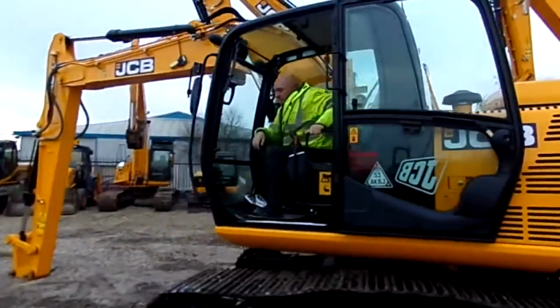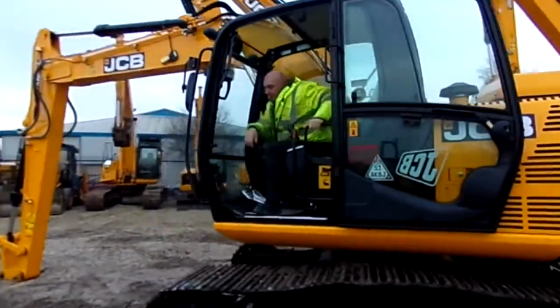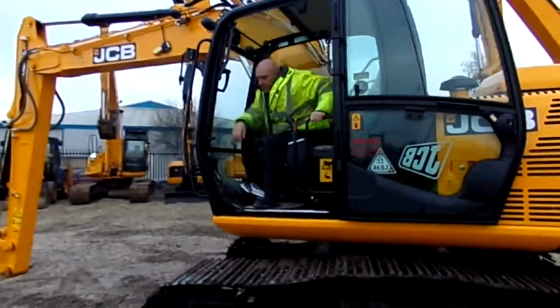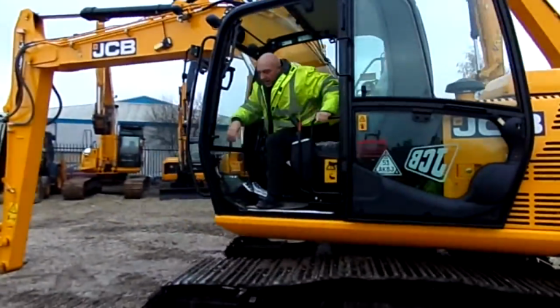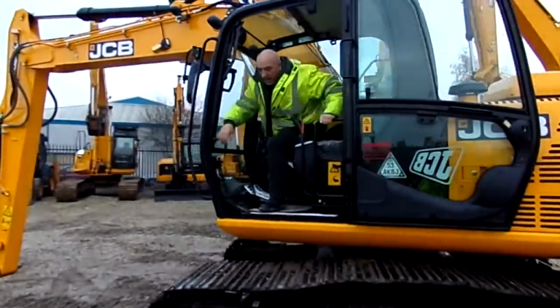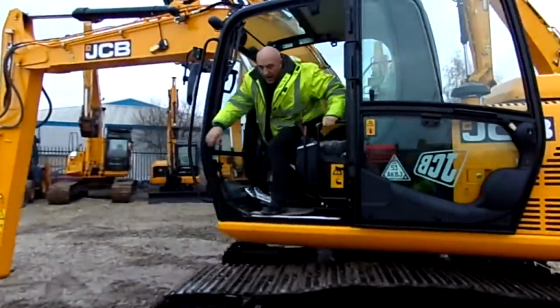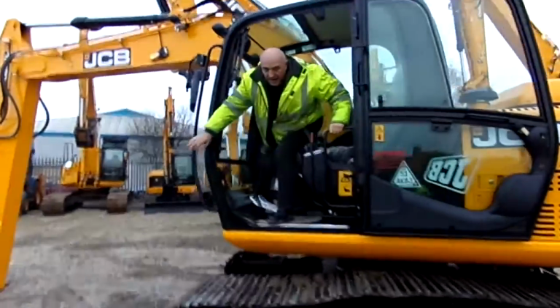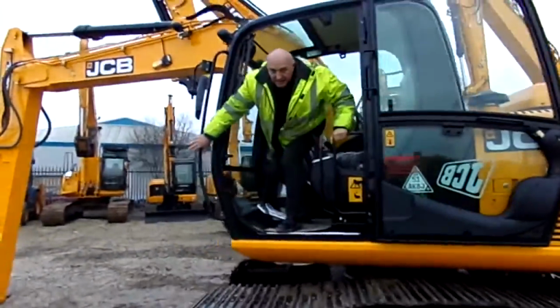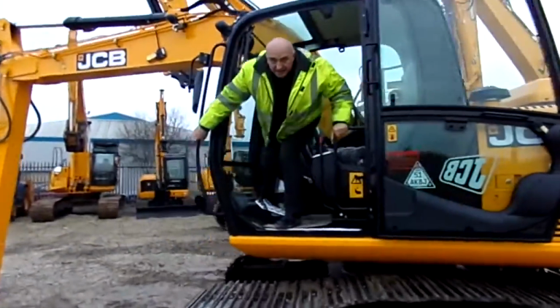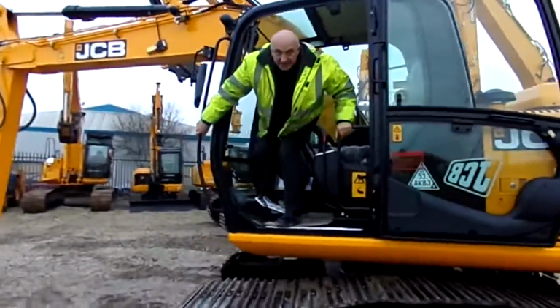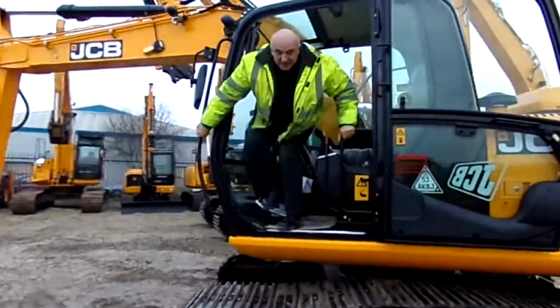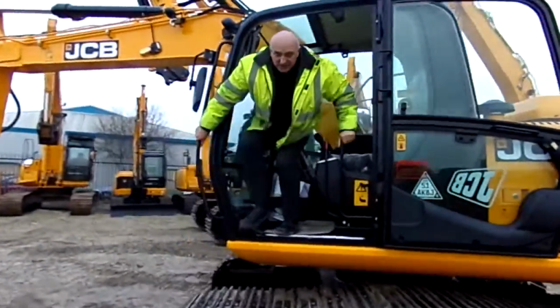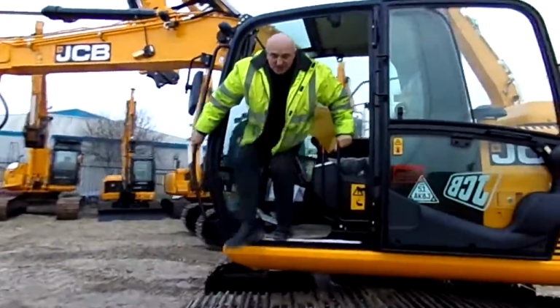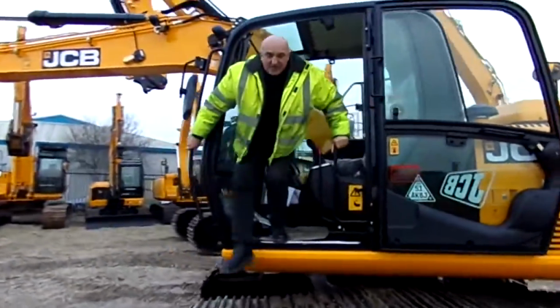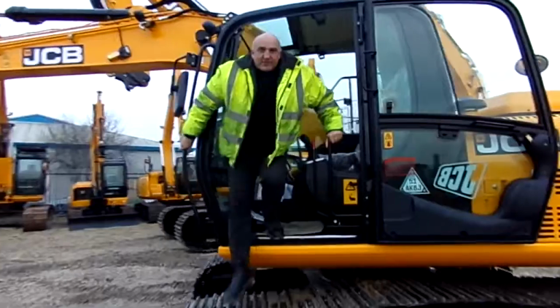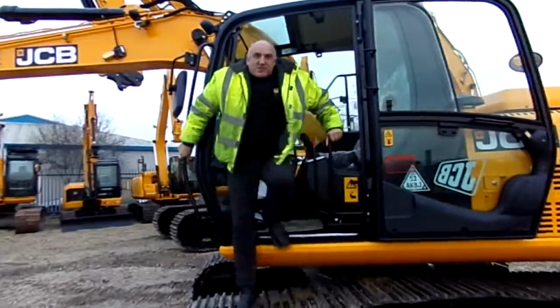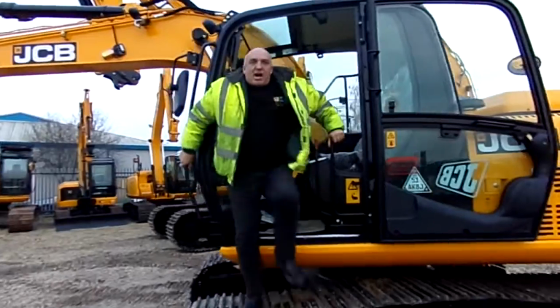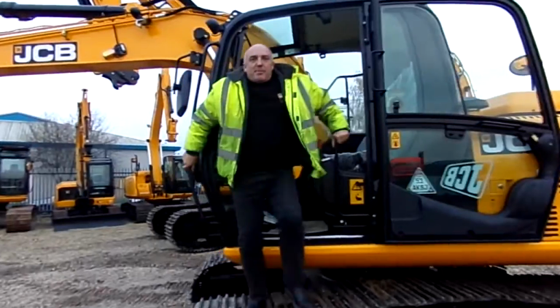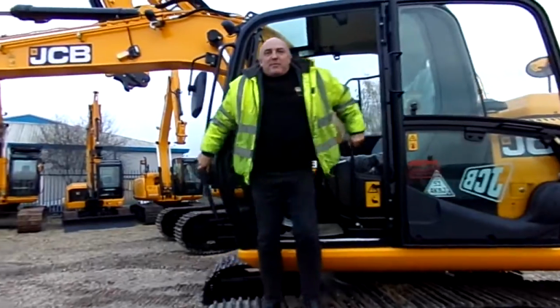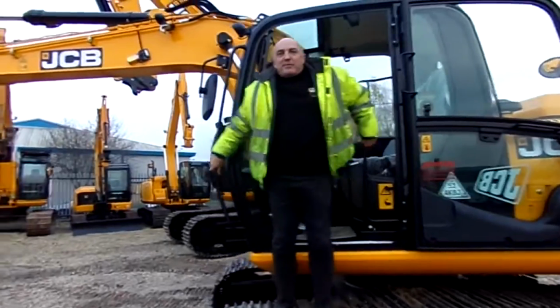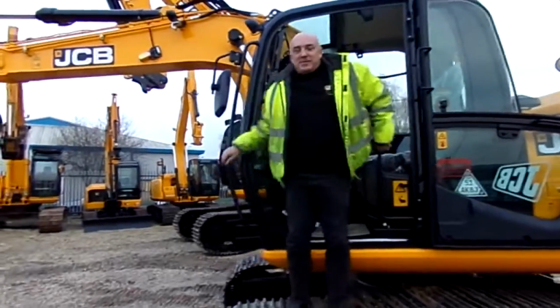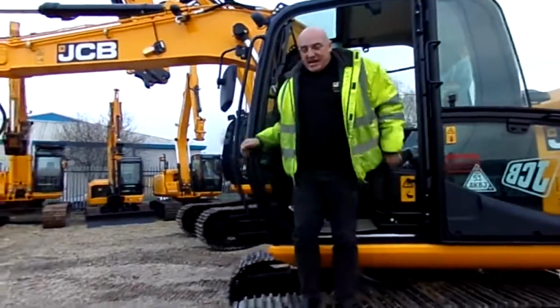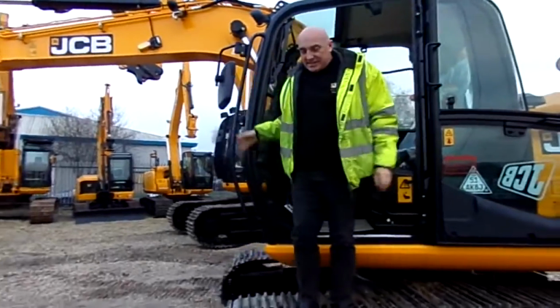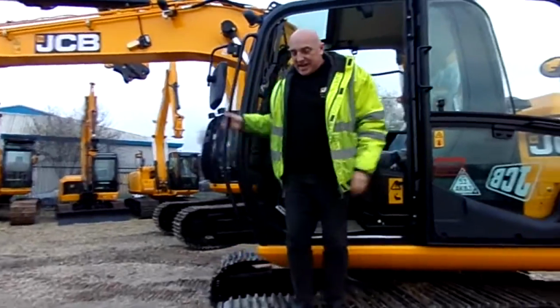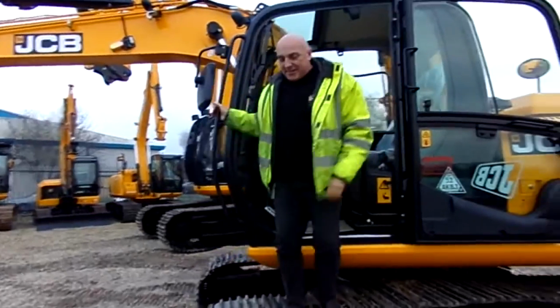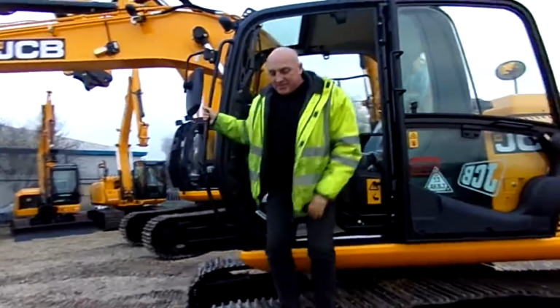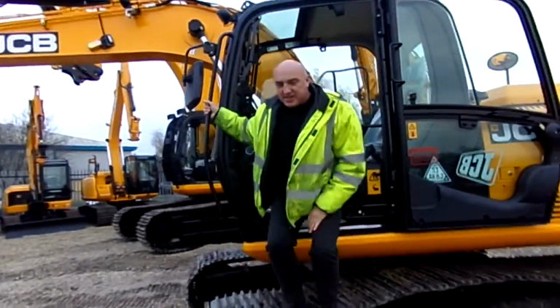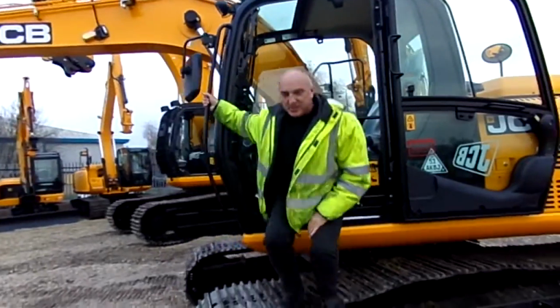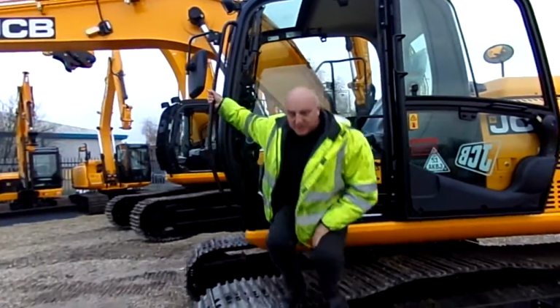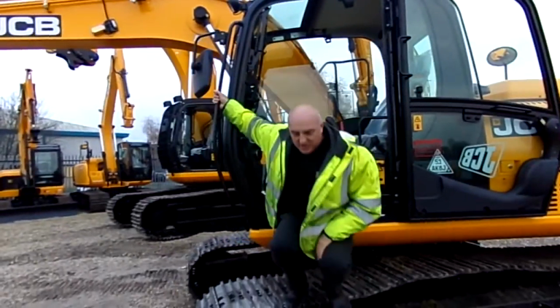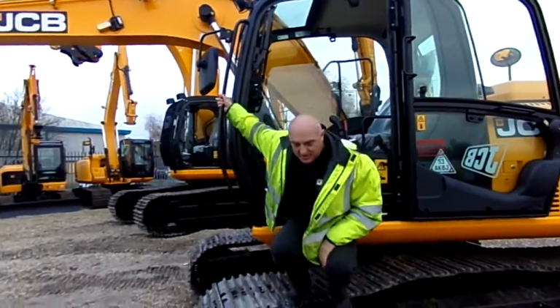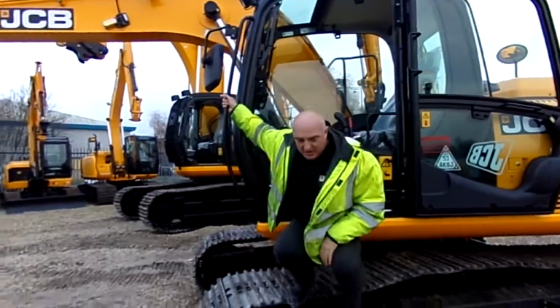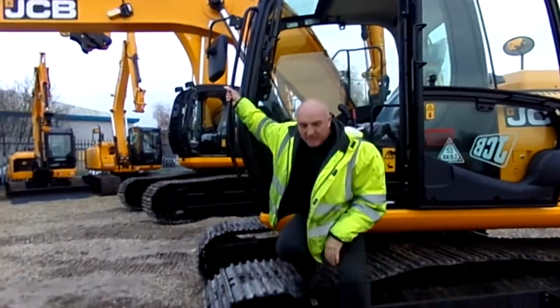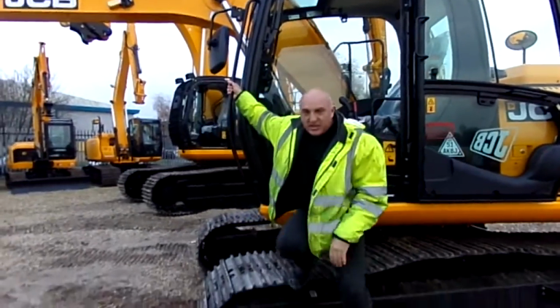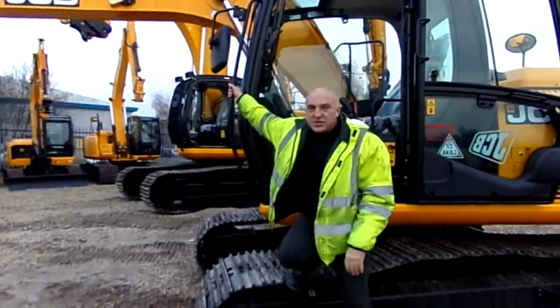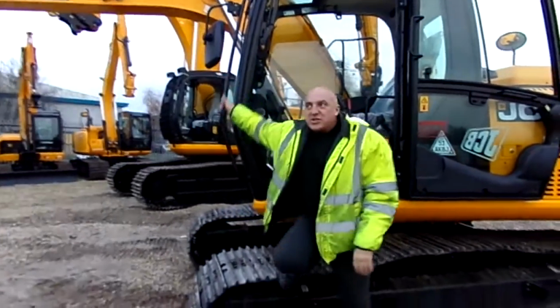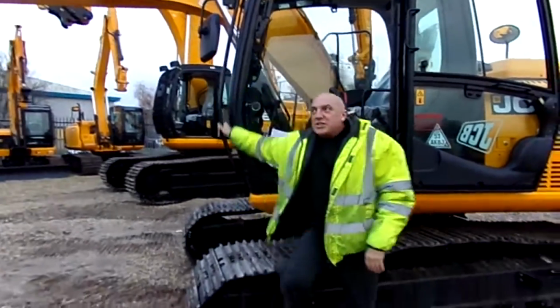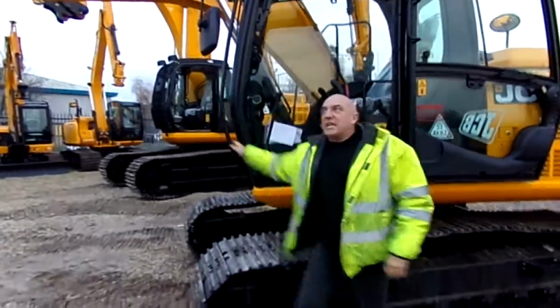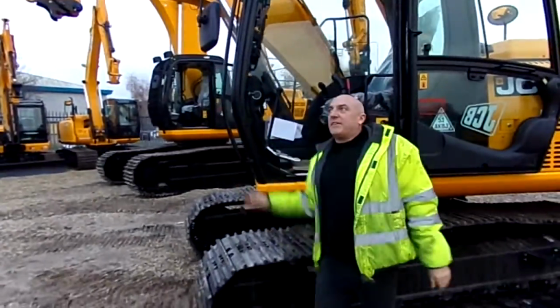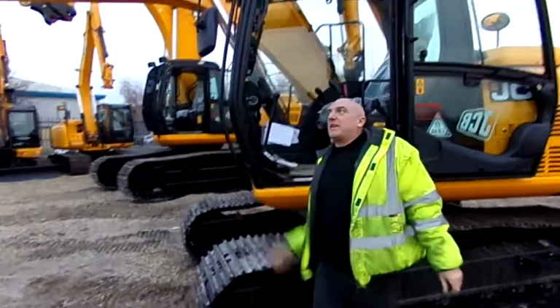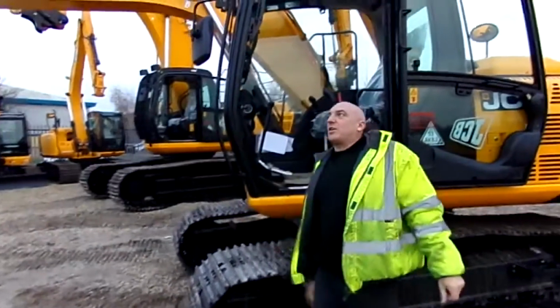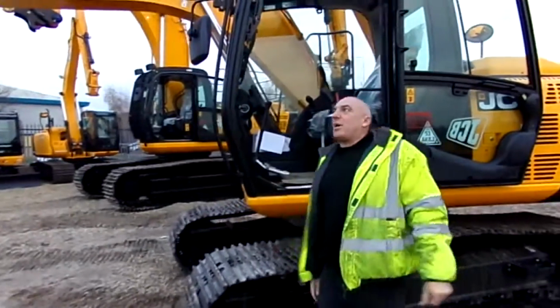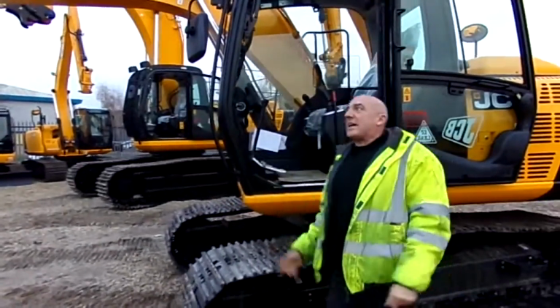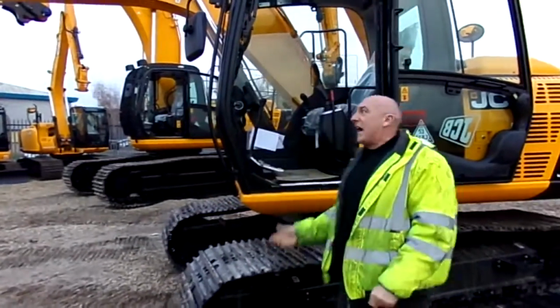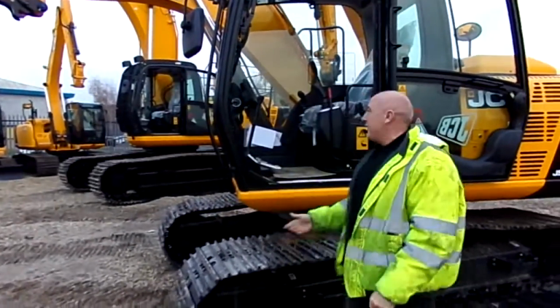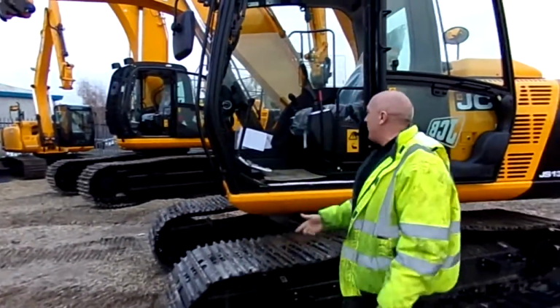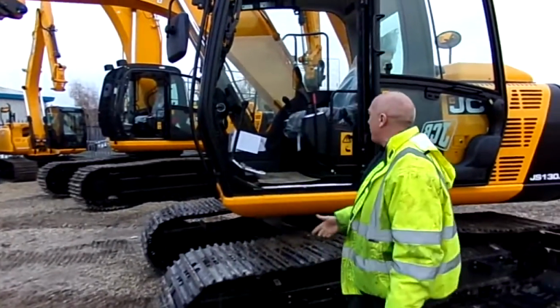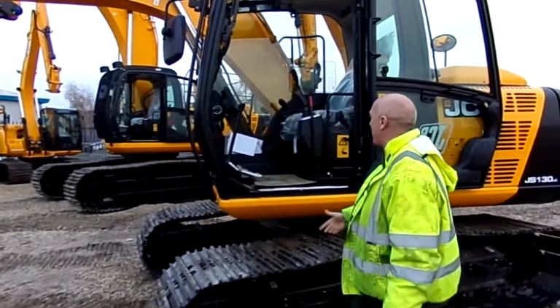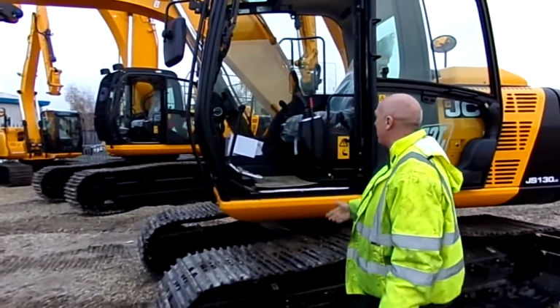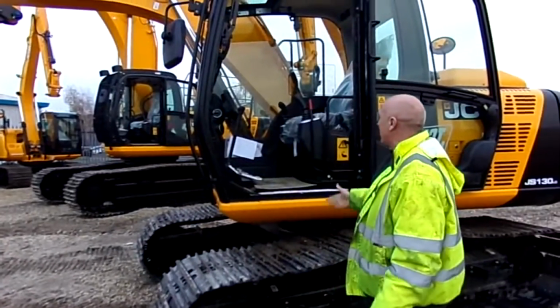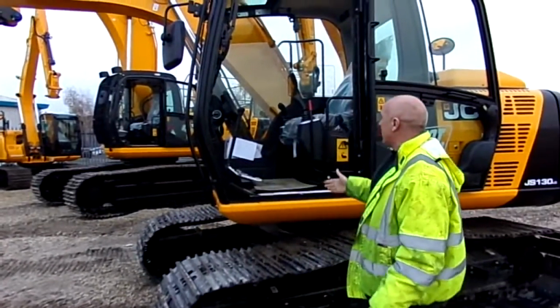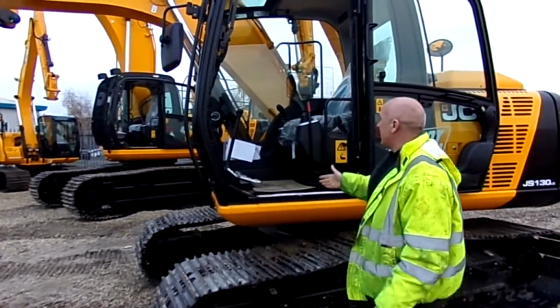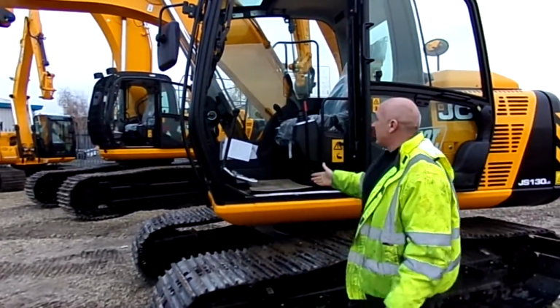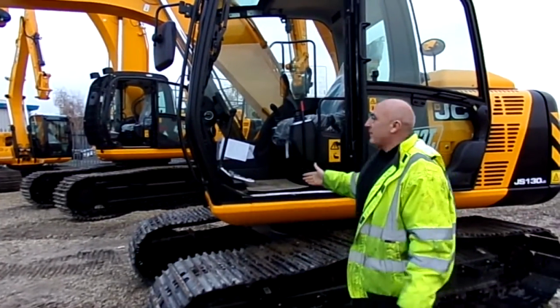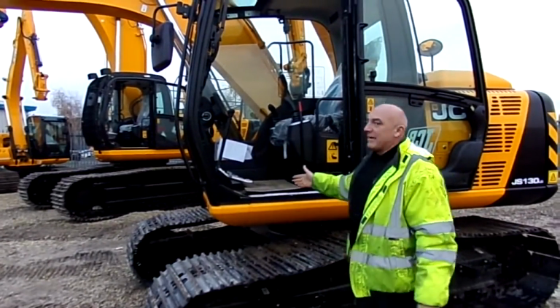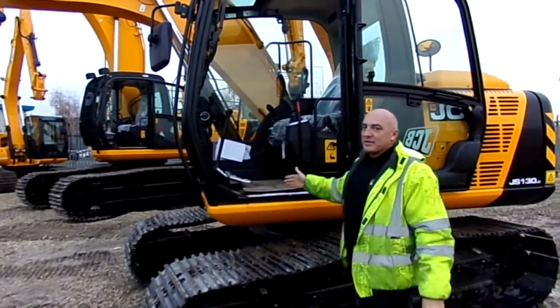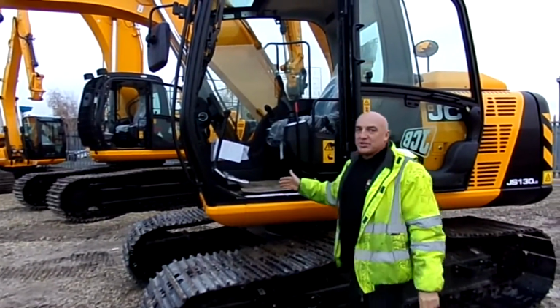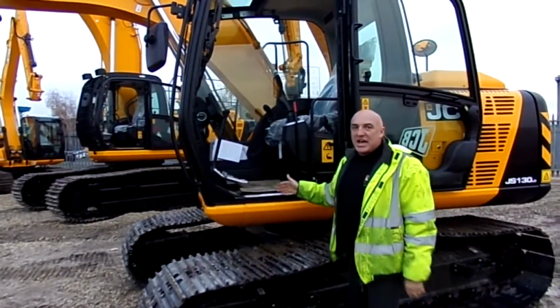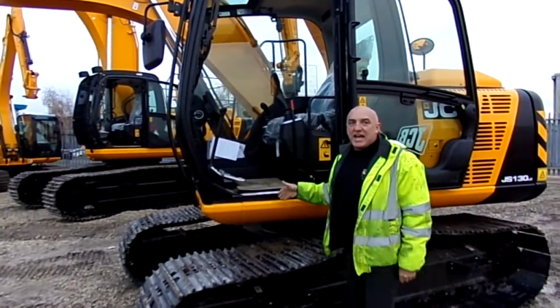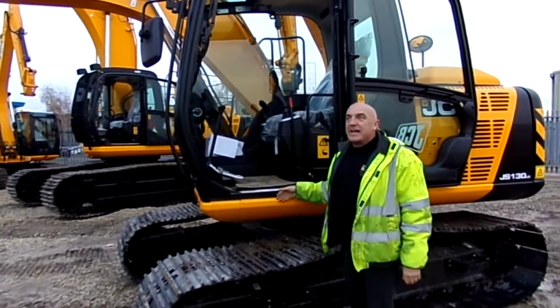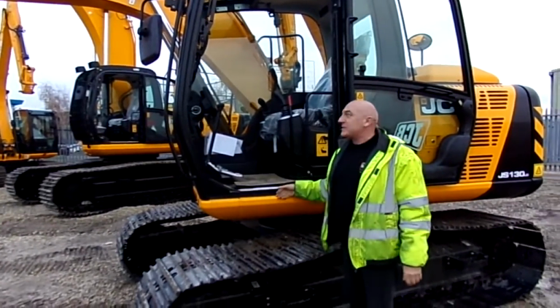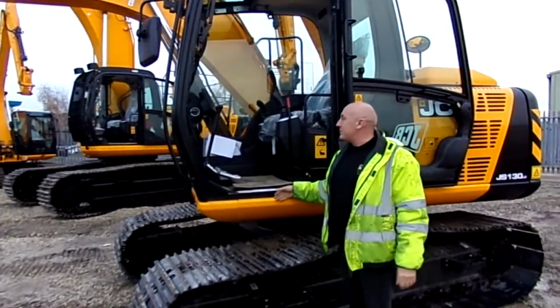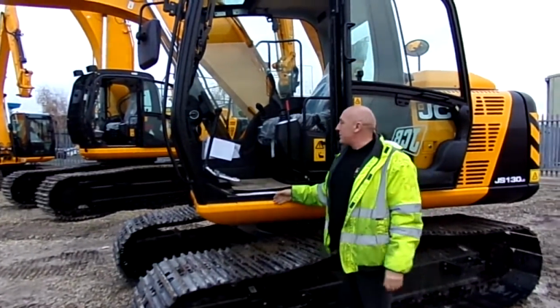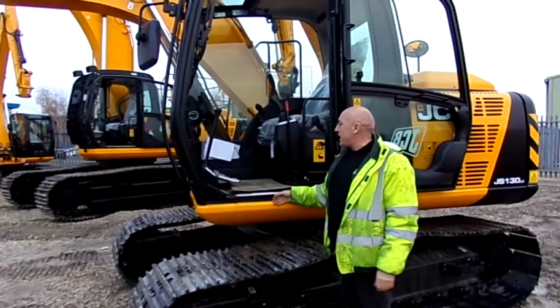Hi, Stevie Garmer from TC Harrison. Just going to give you a quick overview of our JS machine.